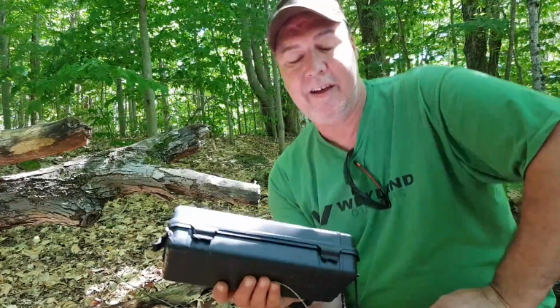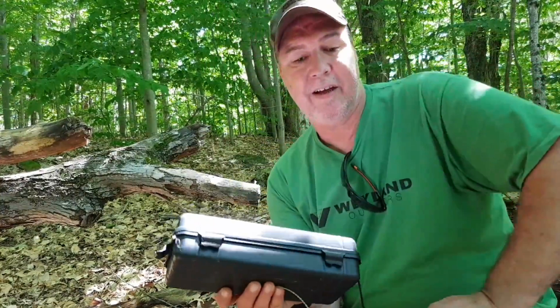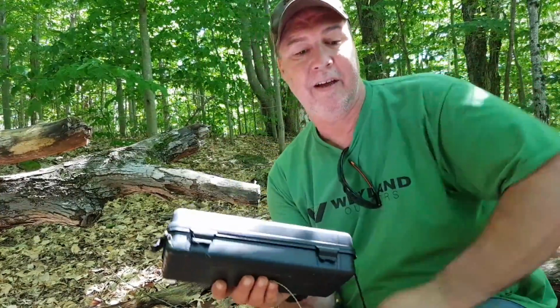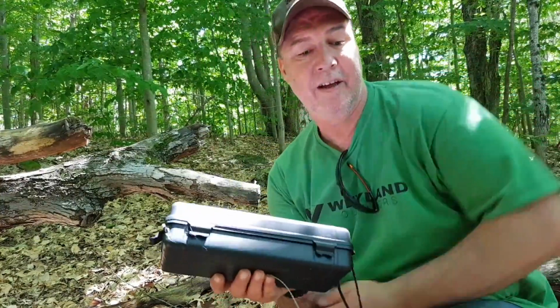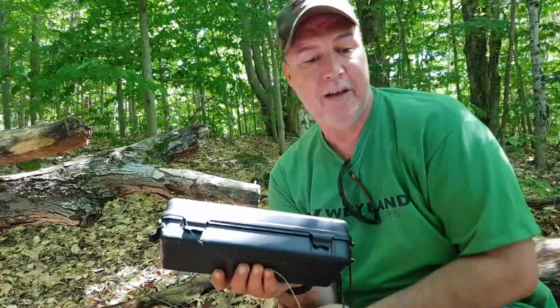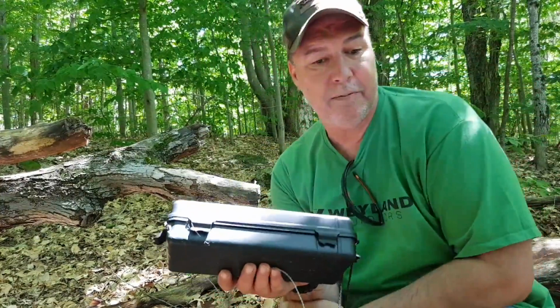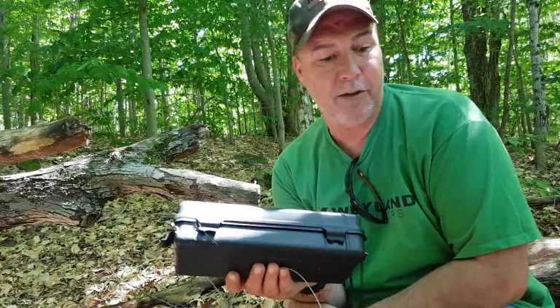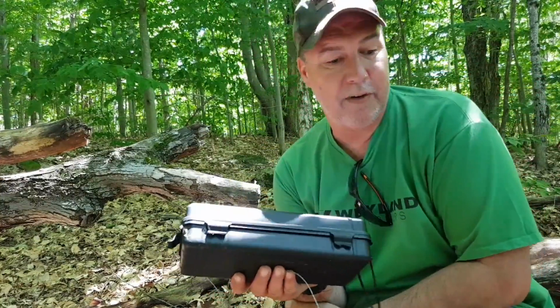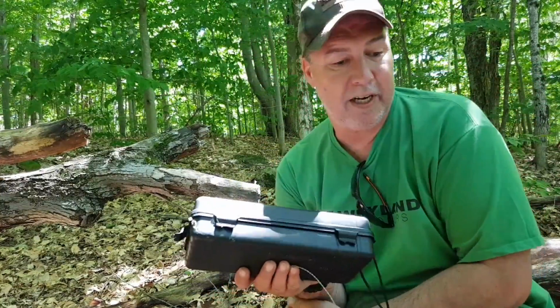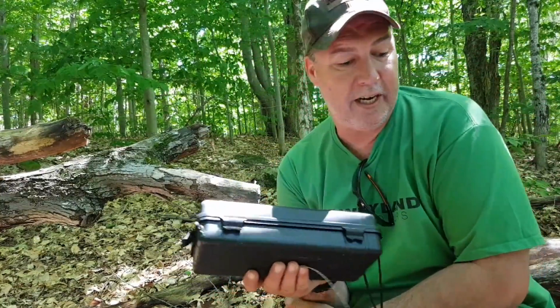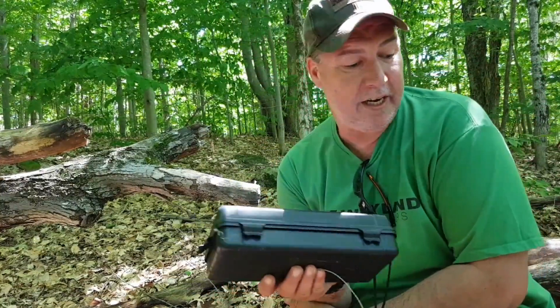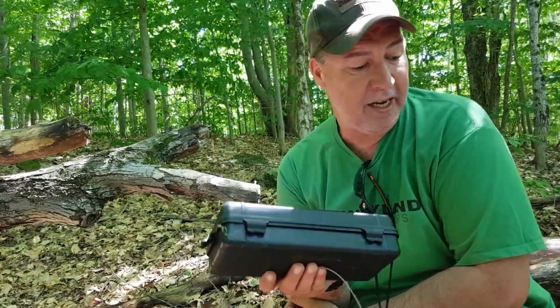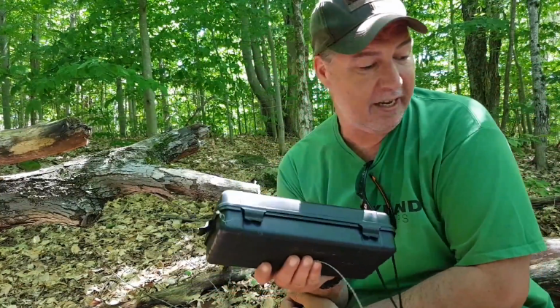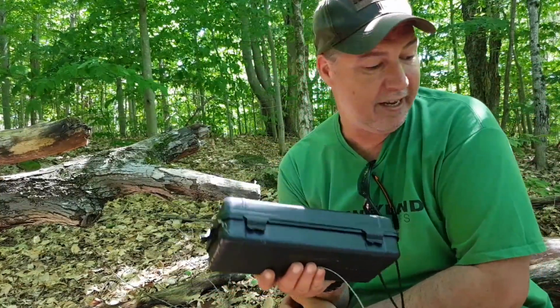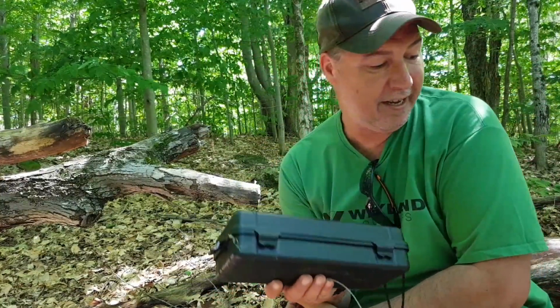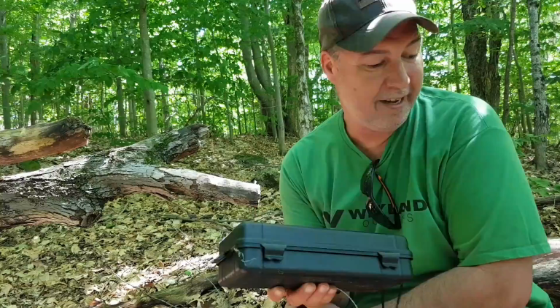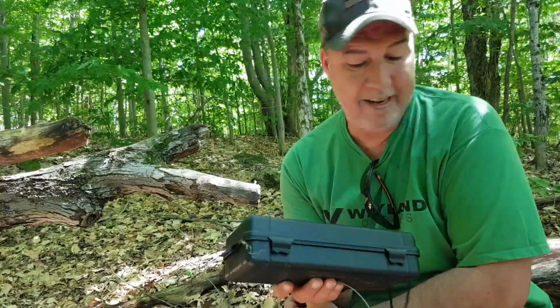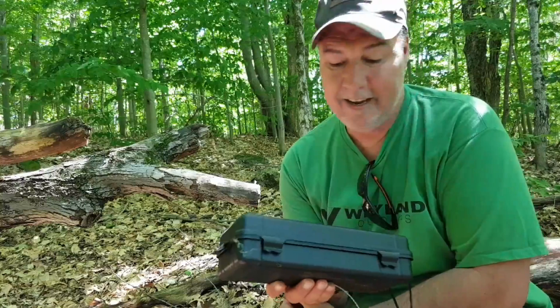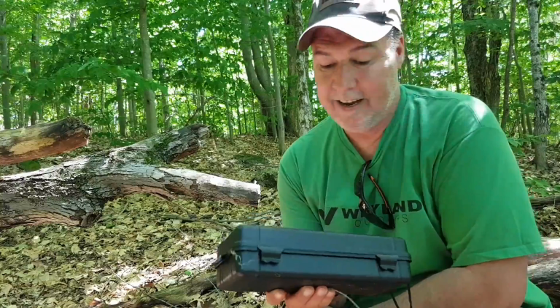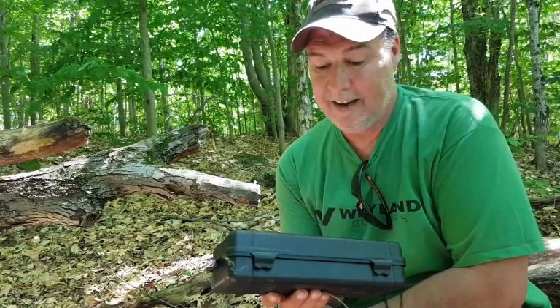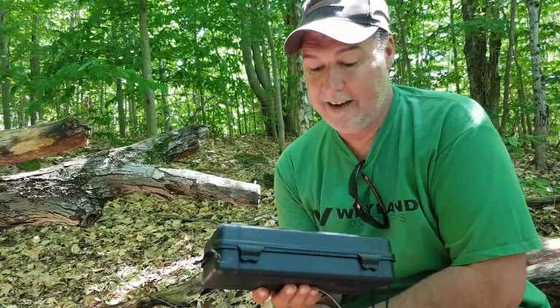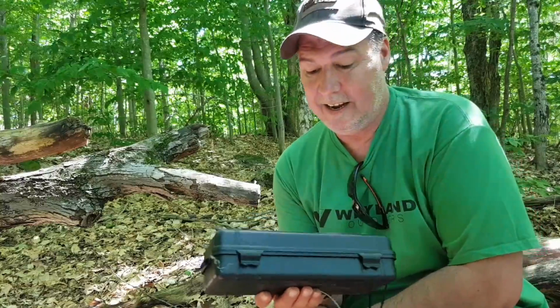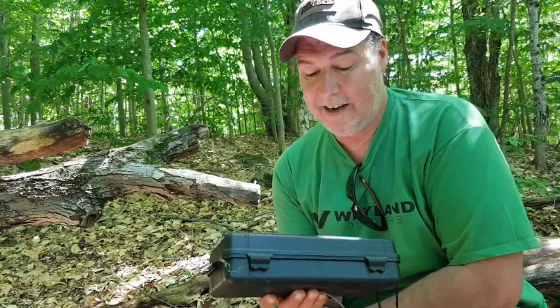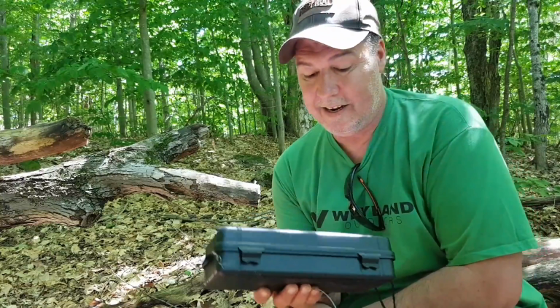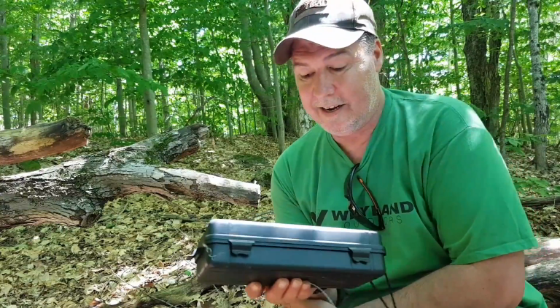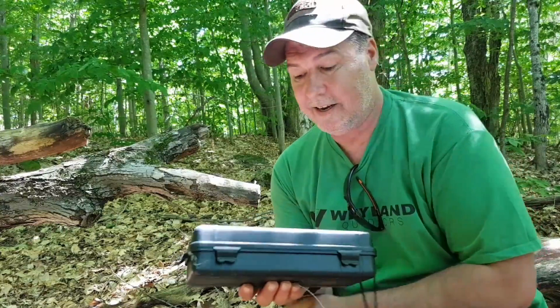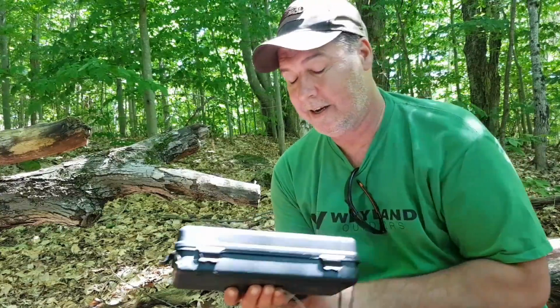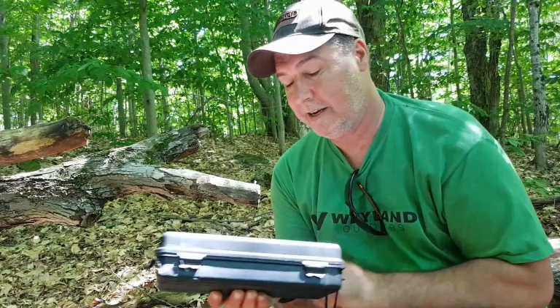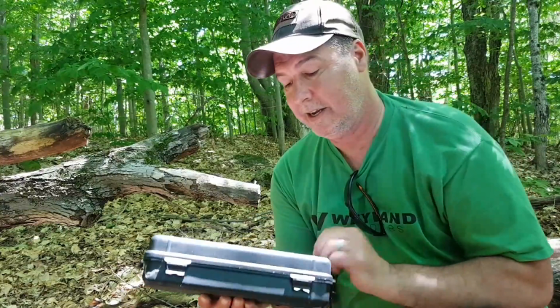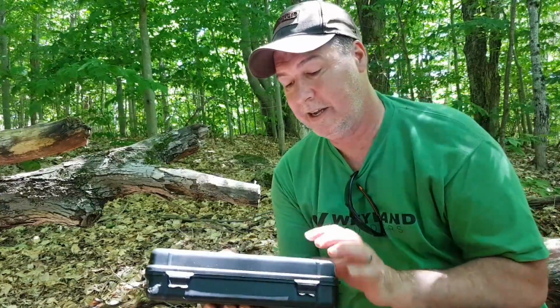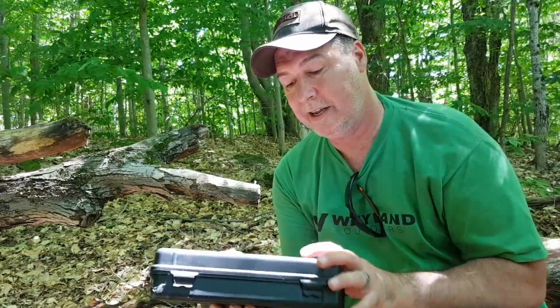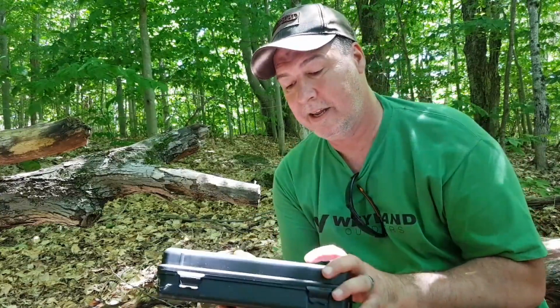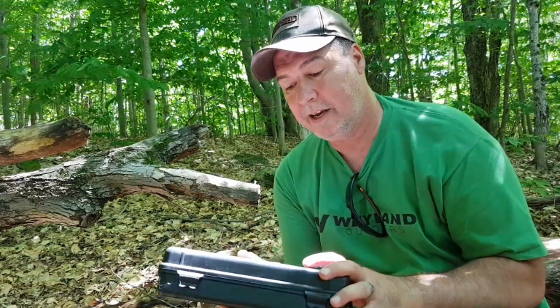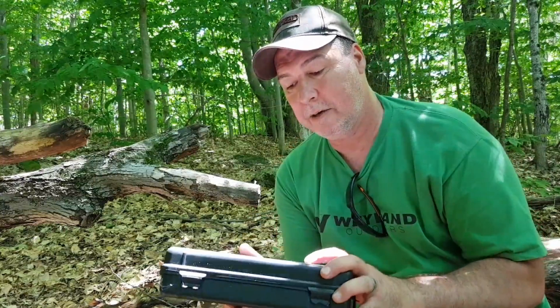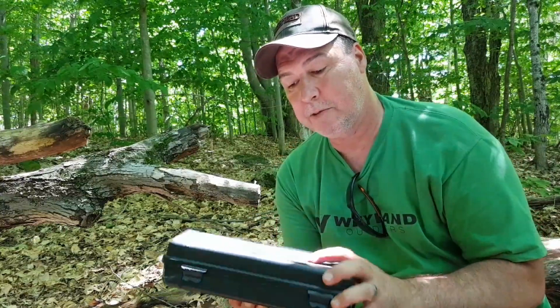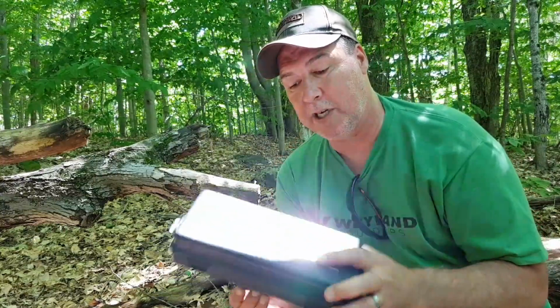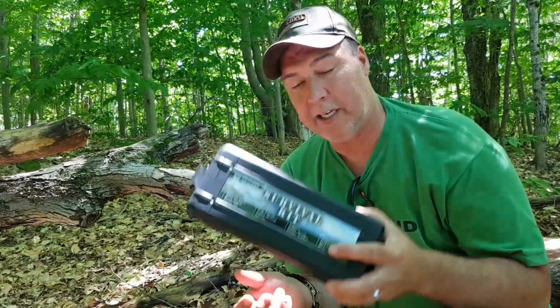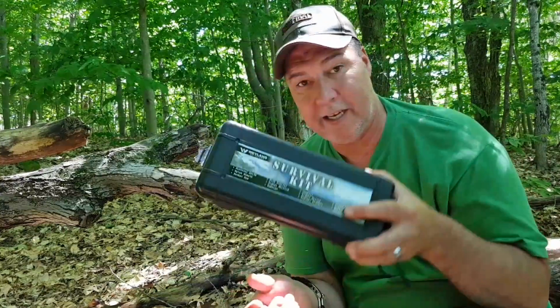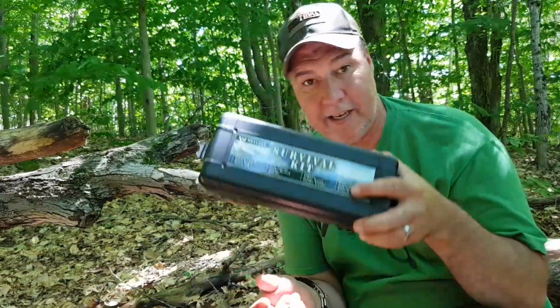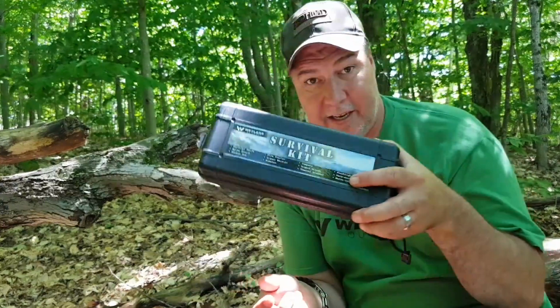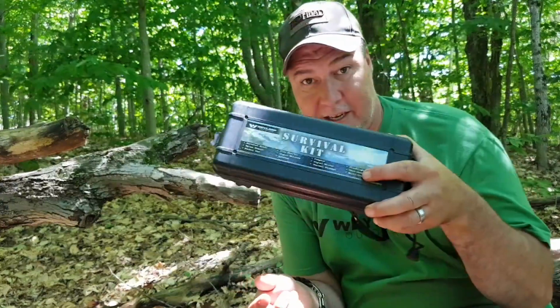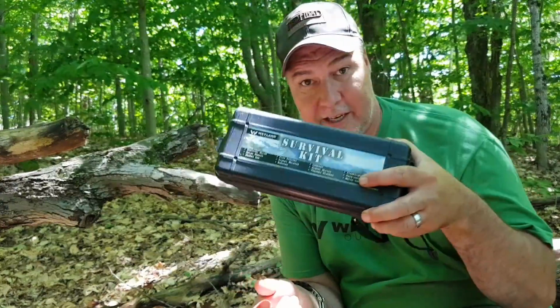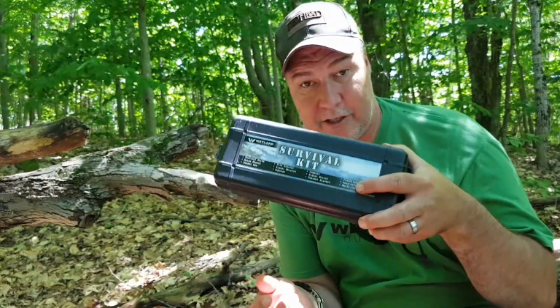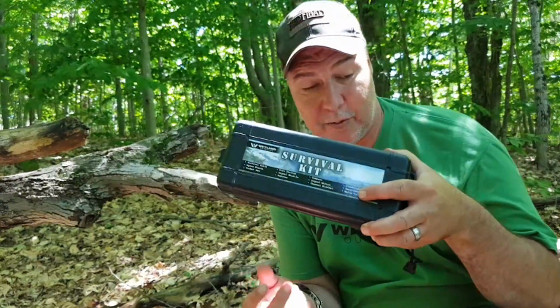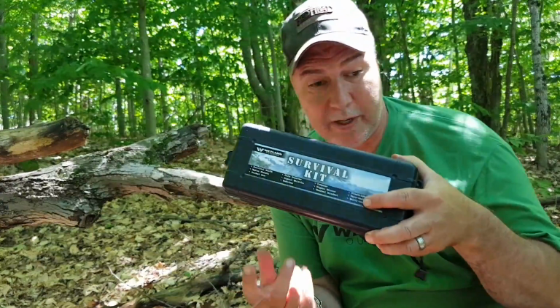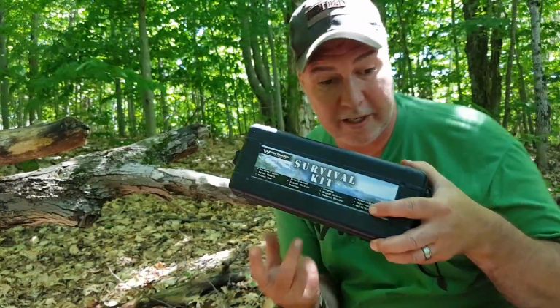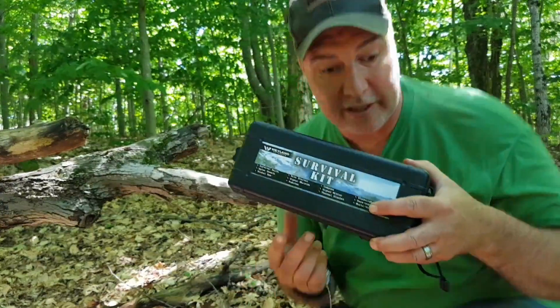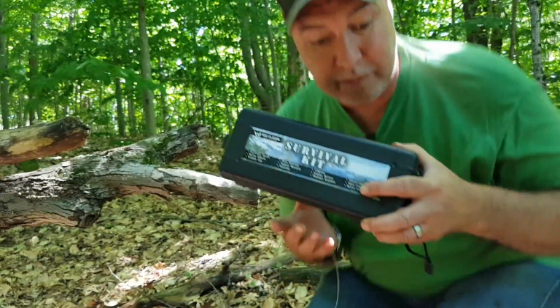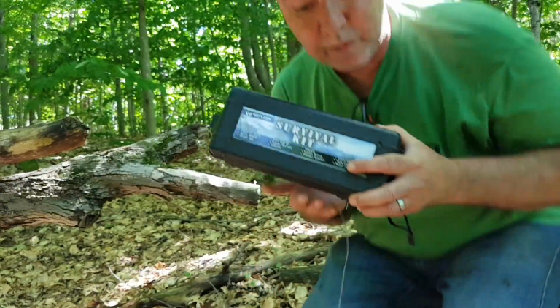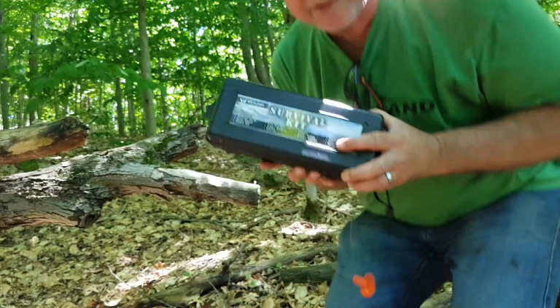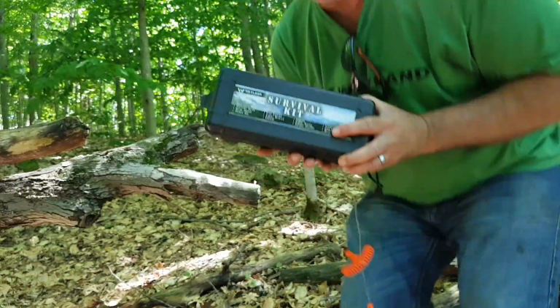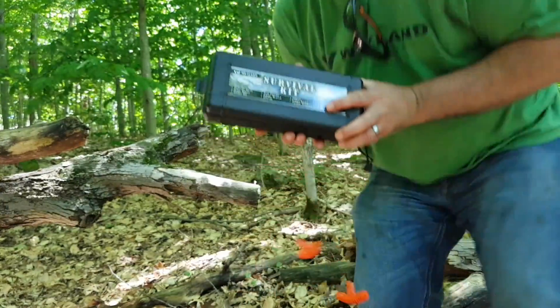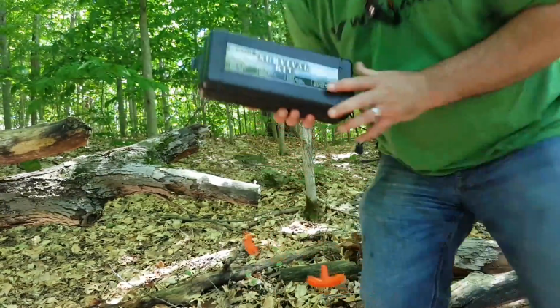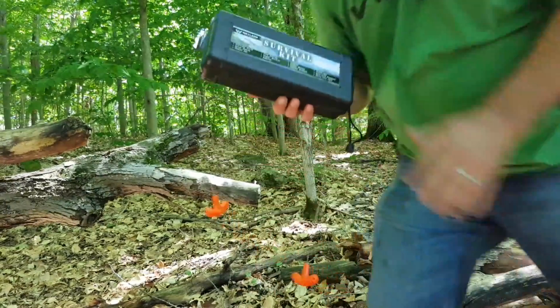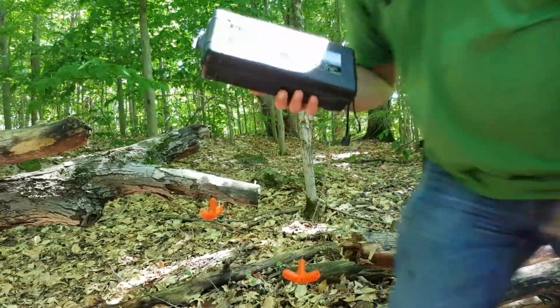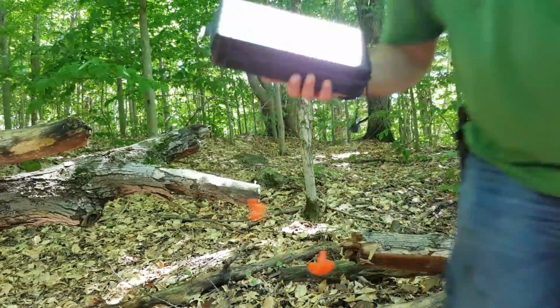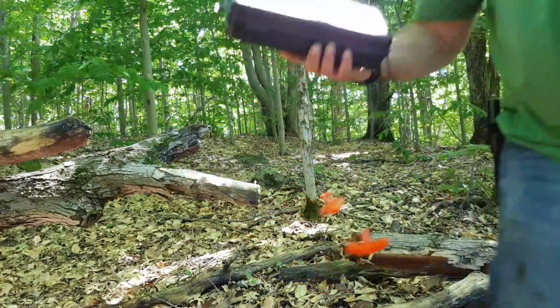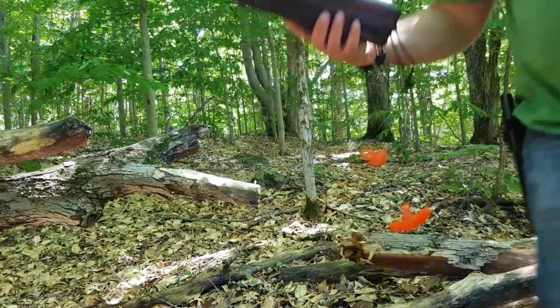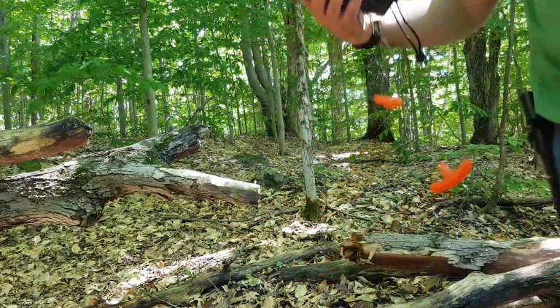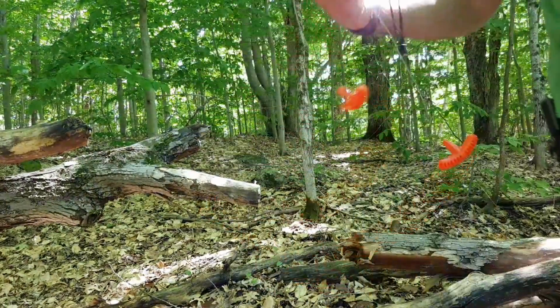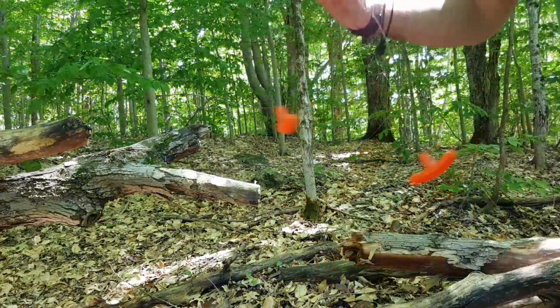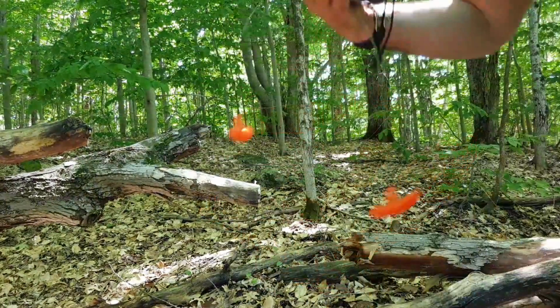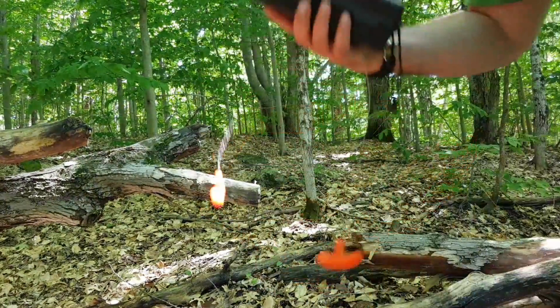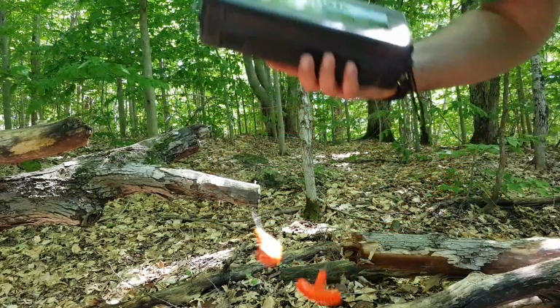I'm River Canadian and I'm John. And that's your Whelan Outdoor Survival Kit.